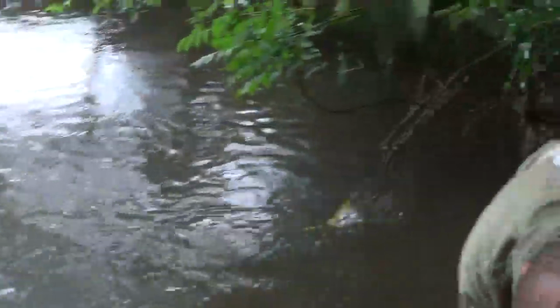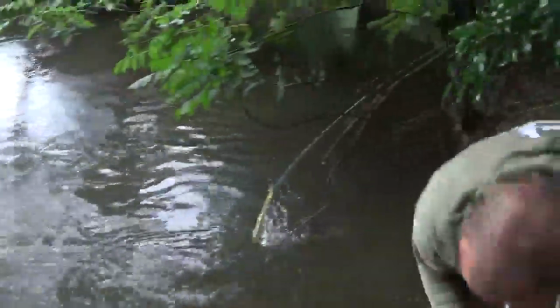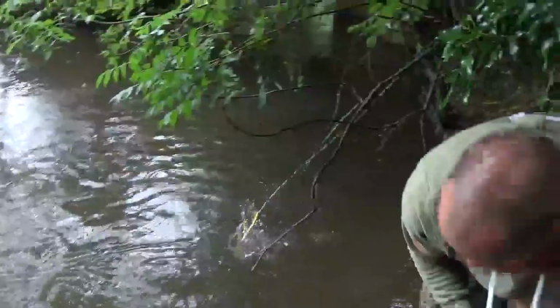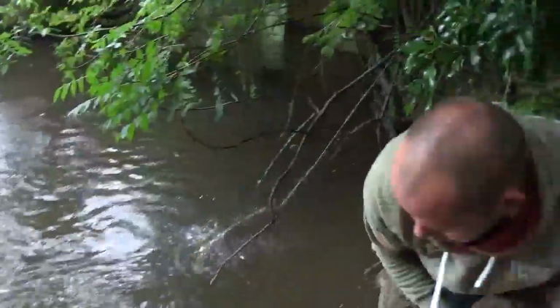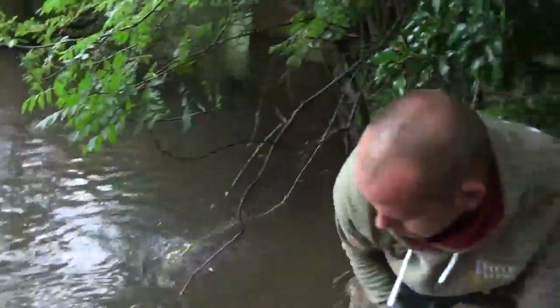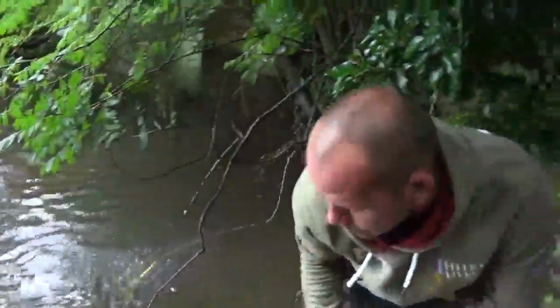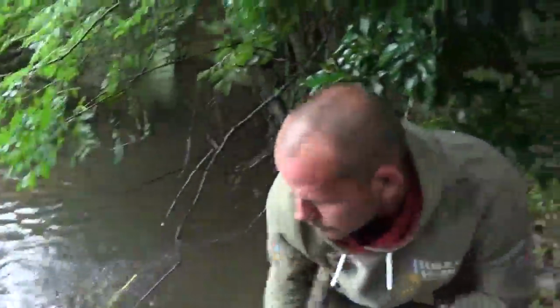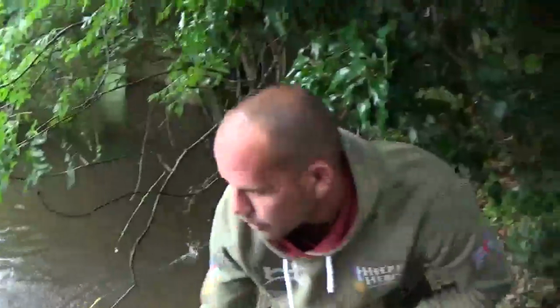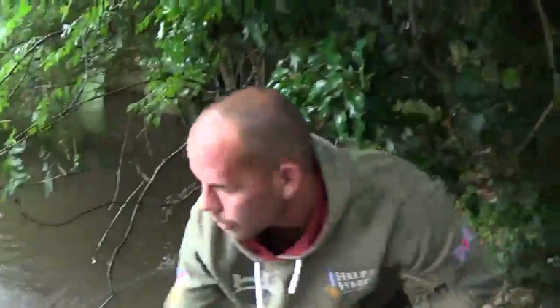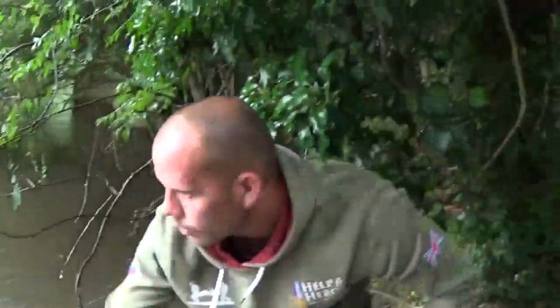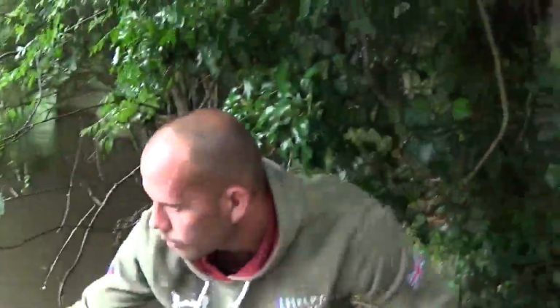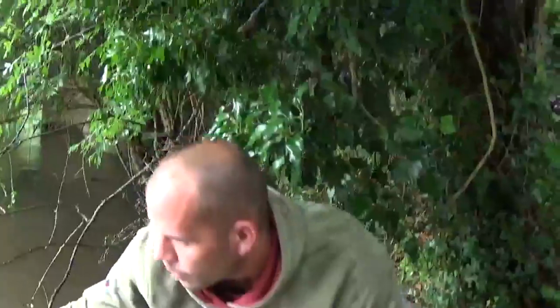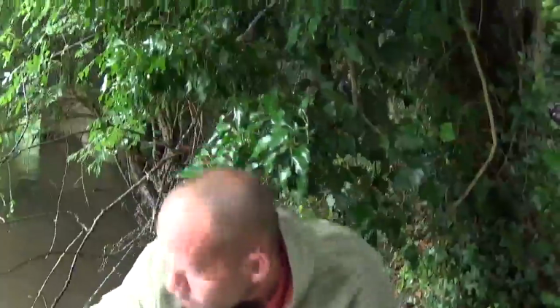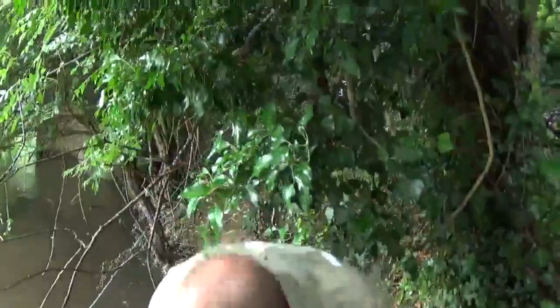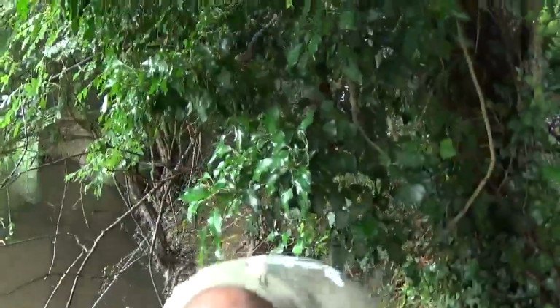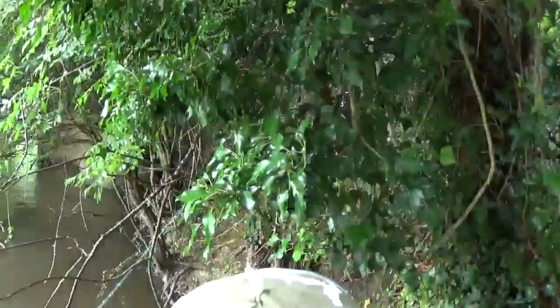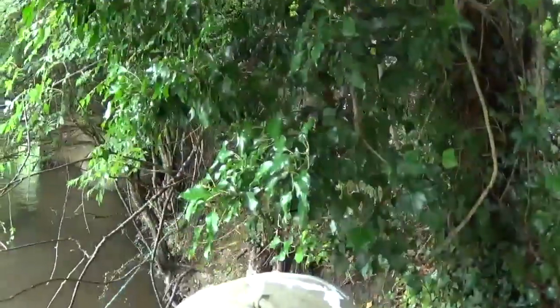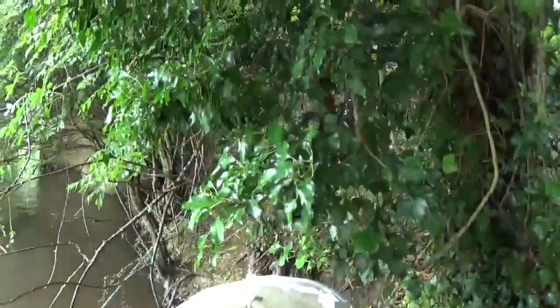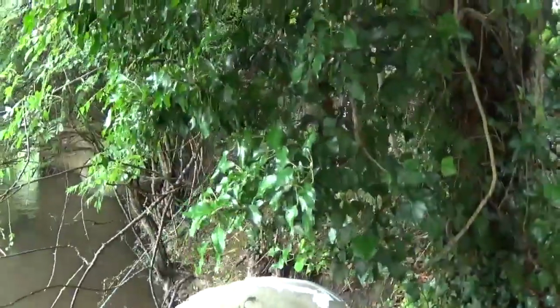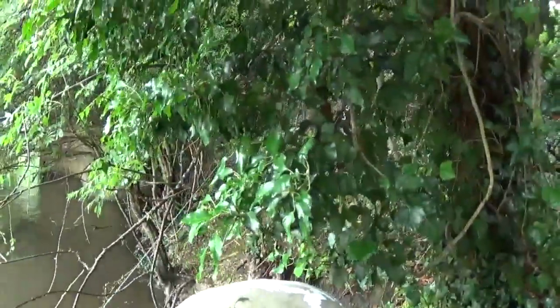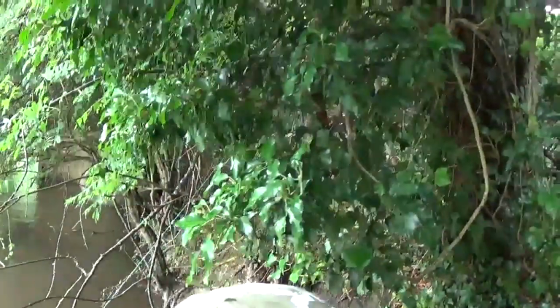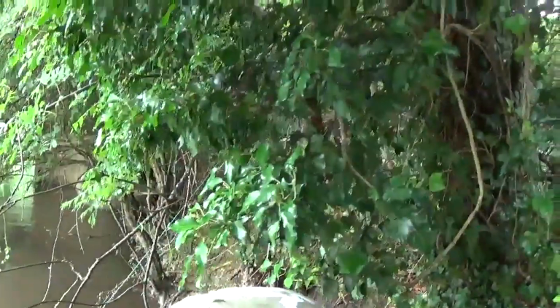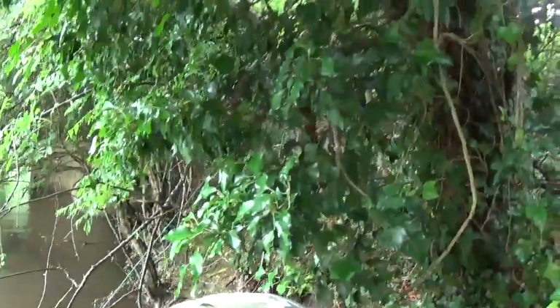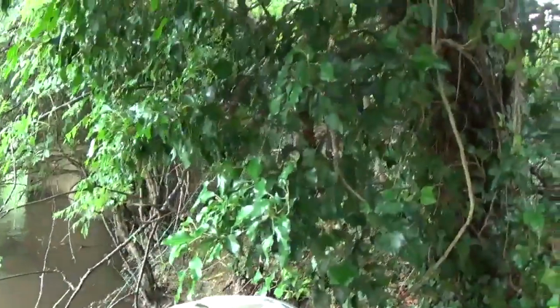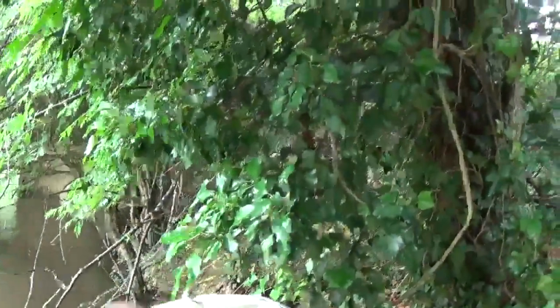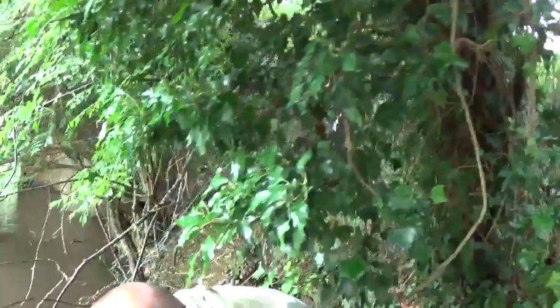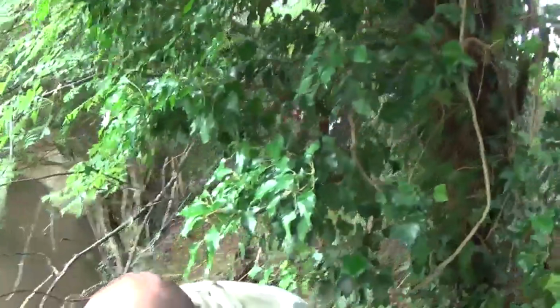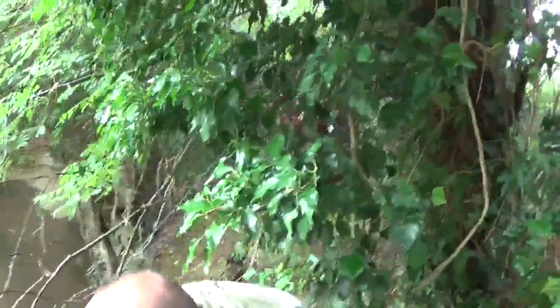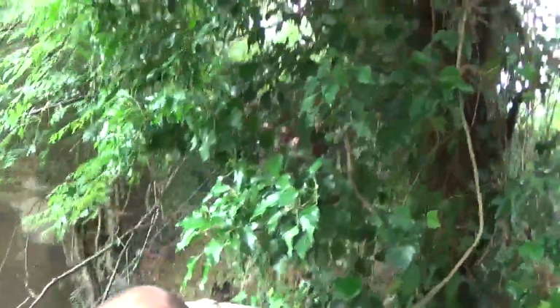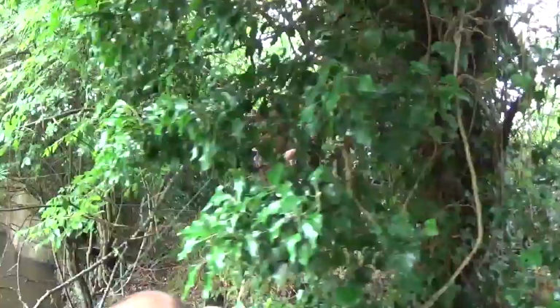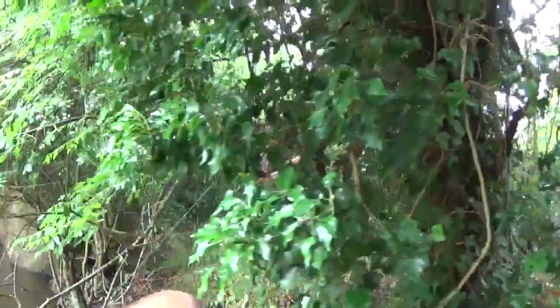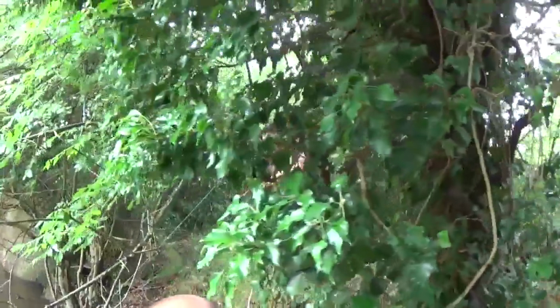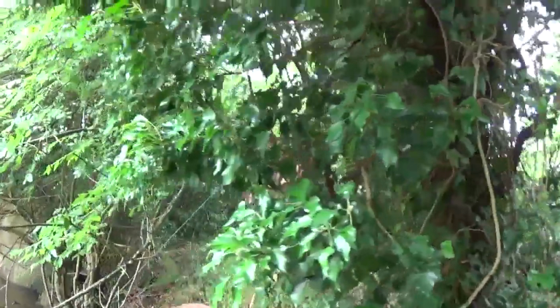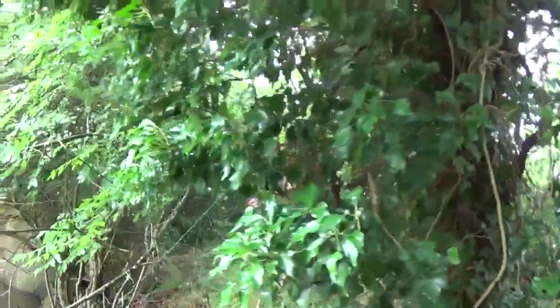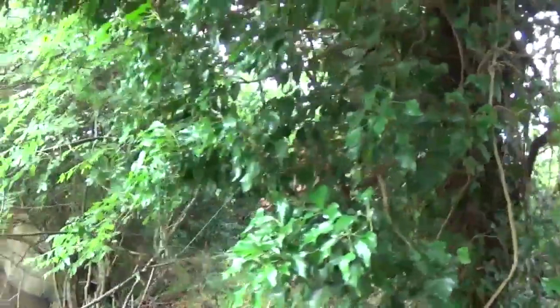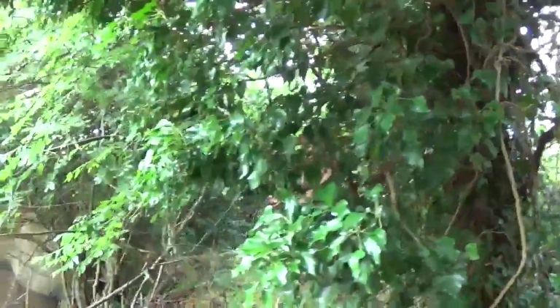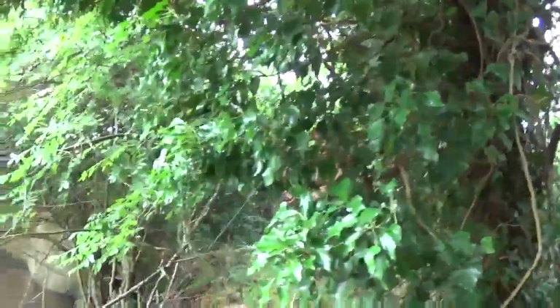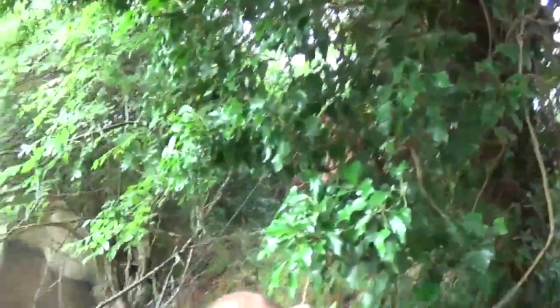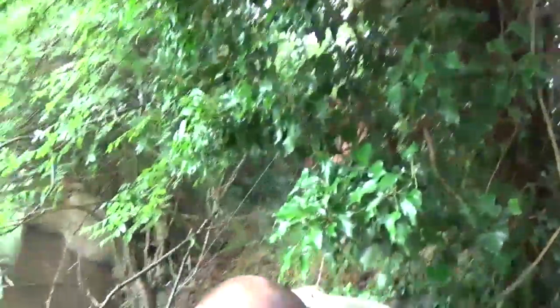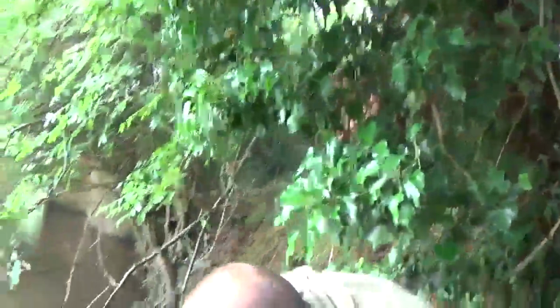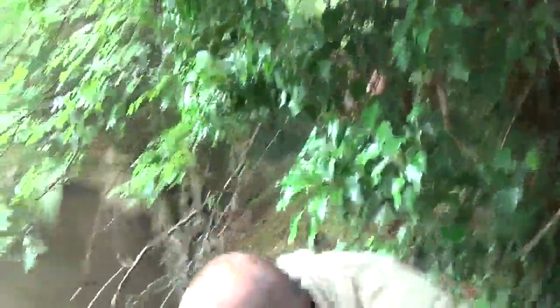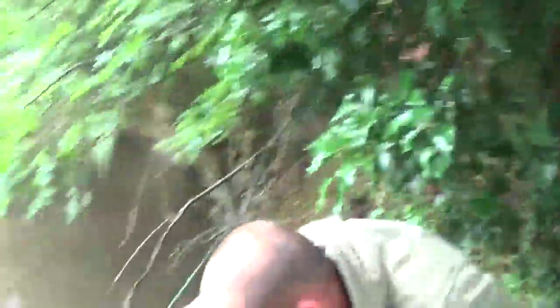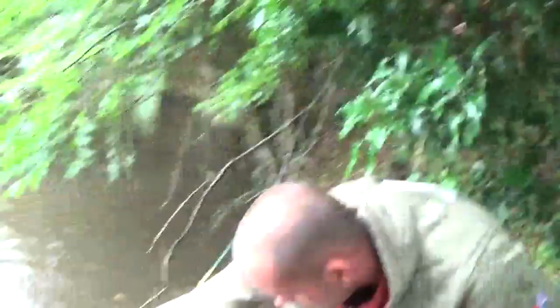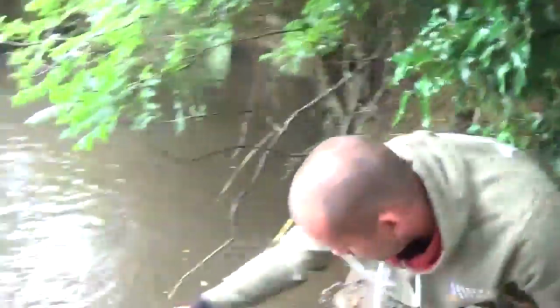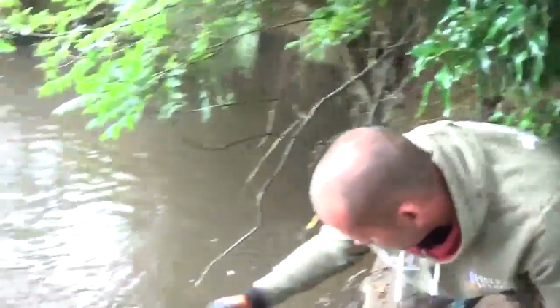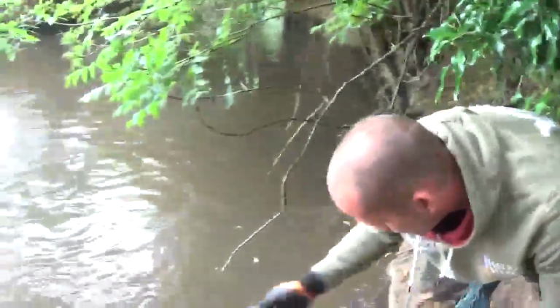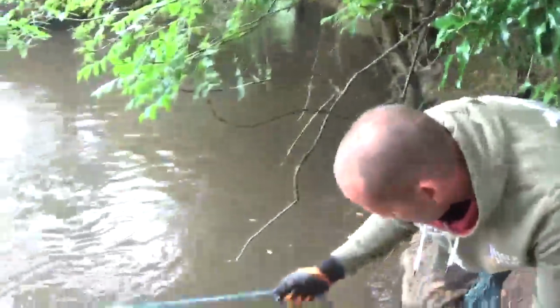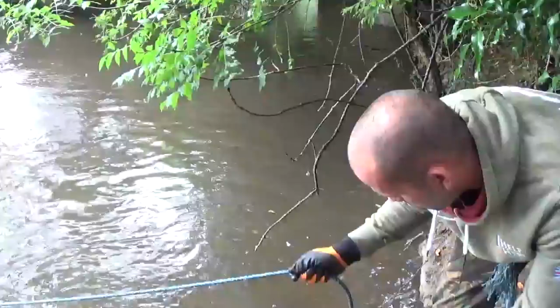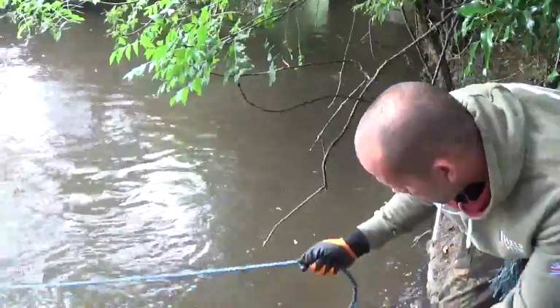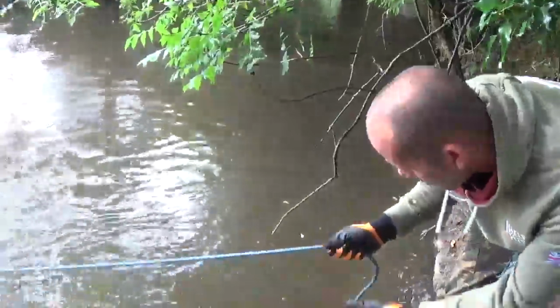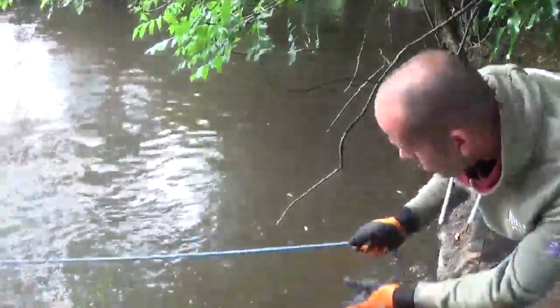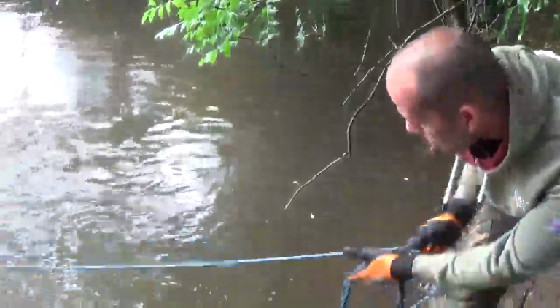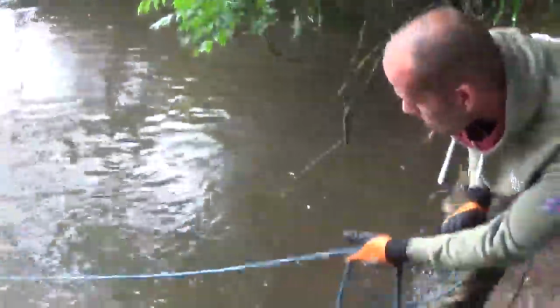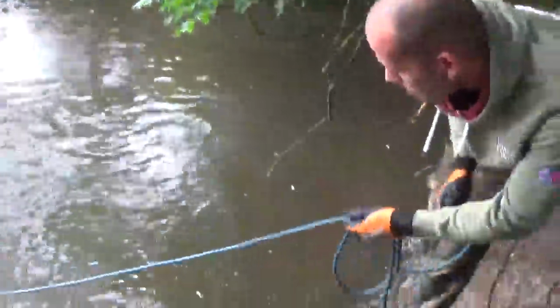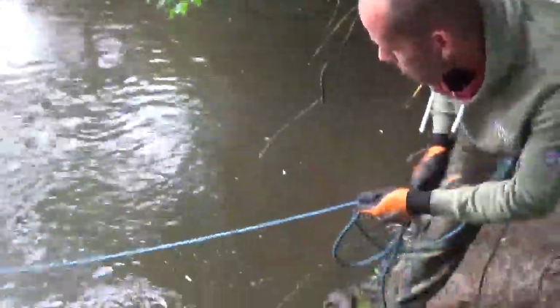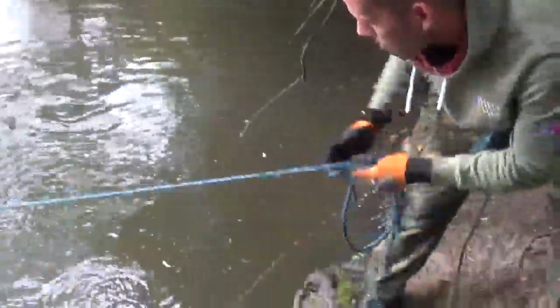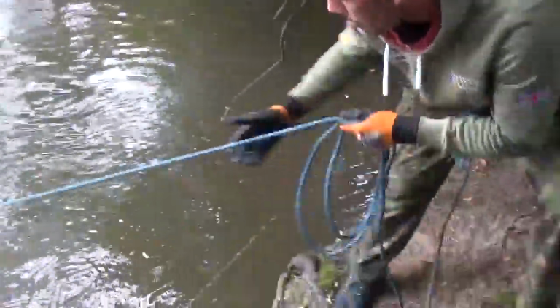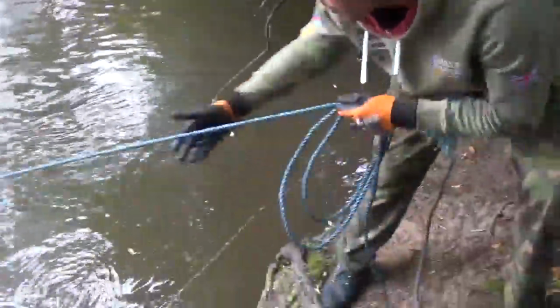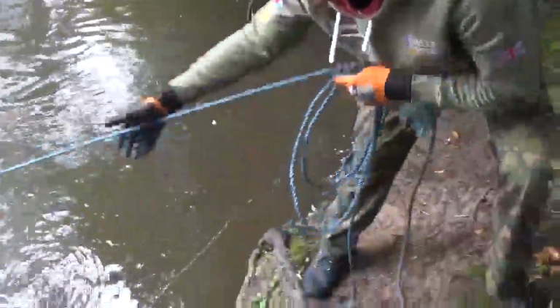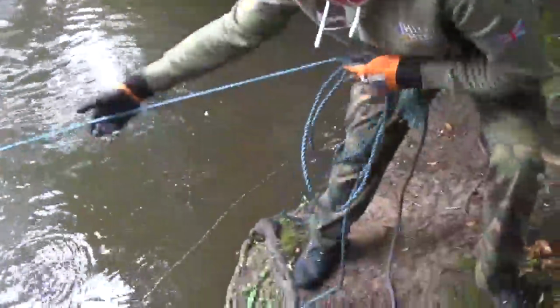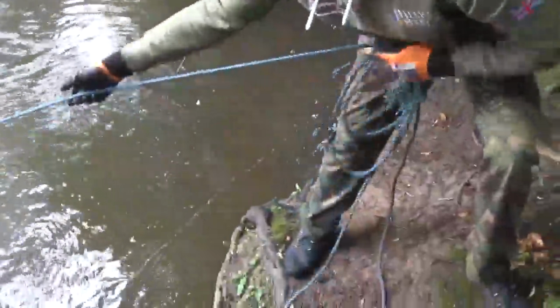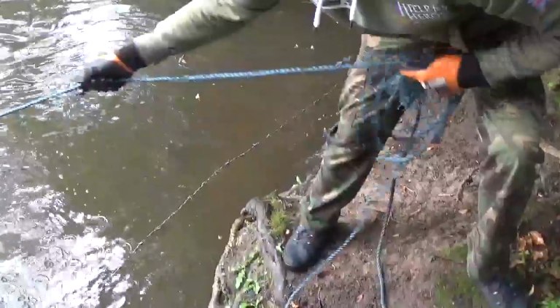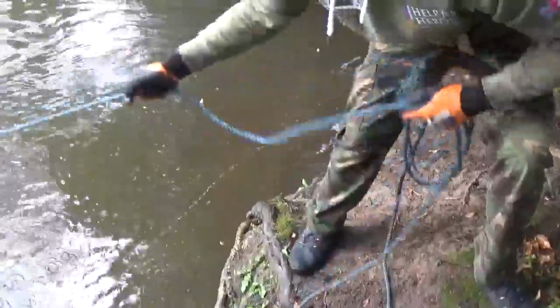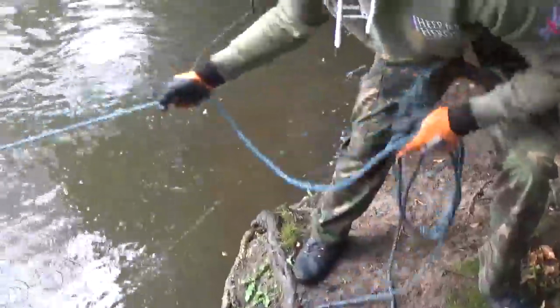There's the boys, found themselves a little perch just through there somewhere. Not finding much at the minute, wait for a shout.